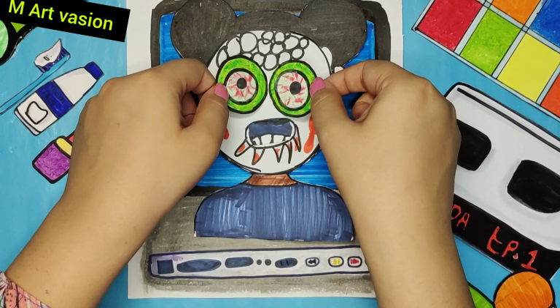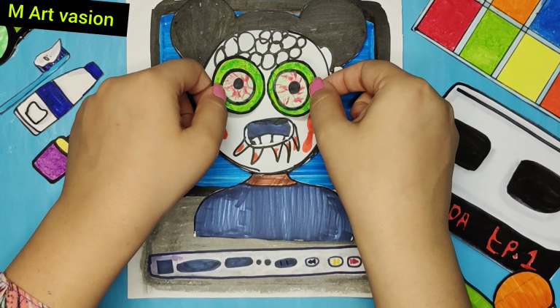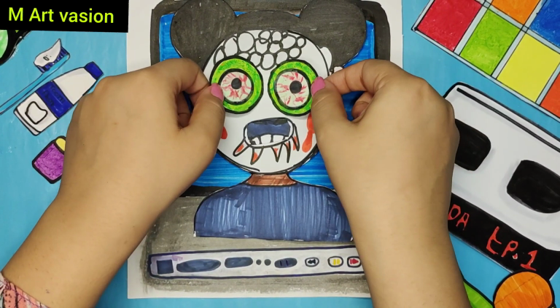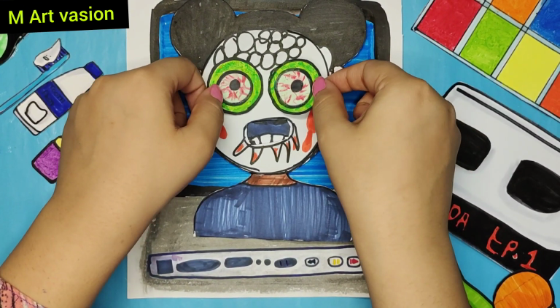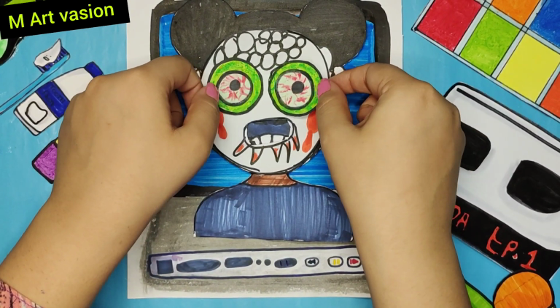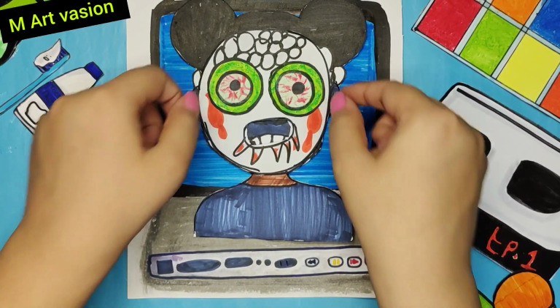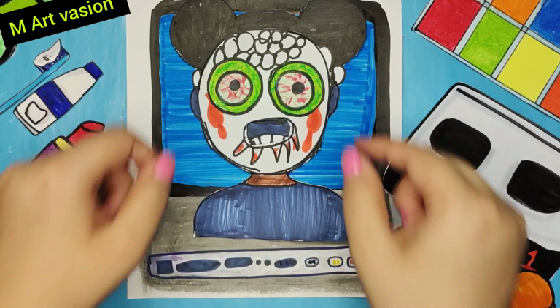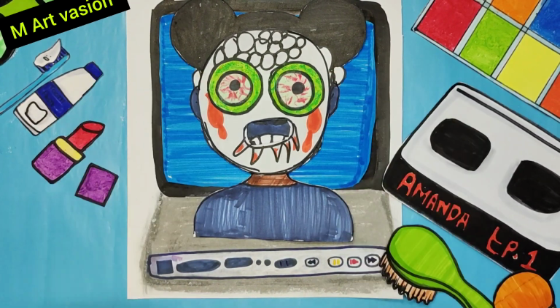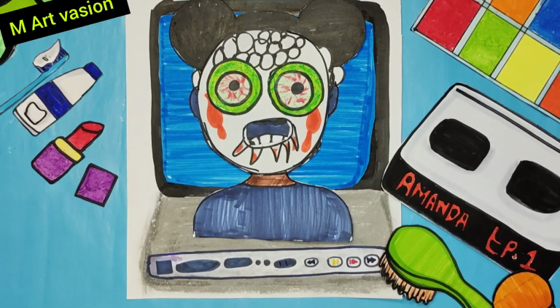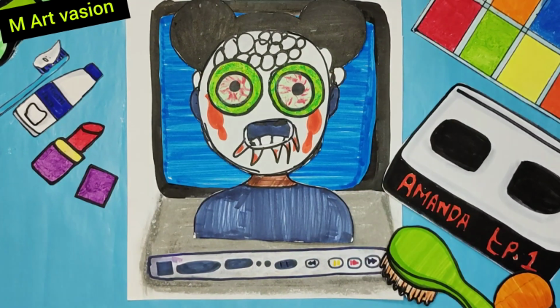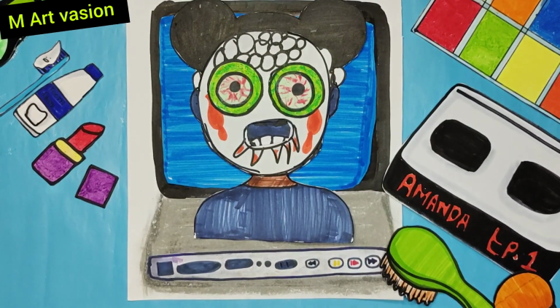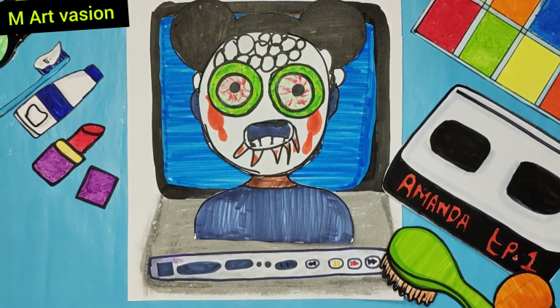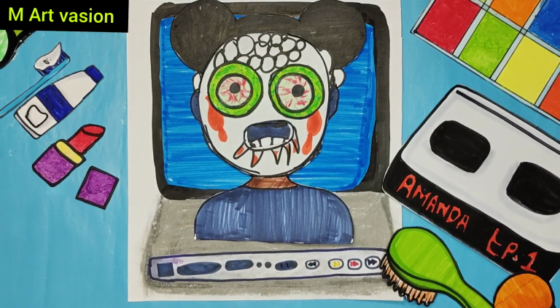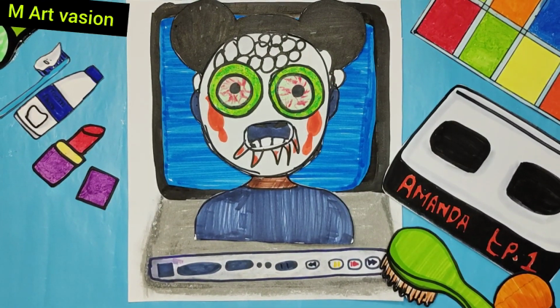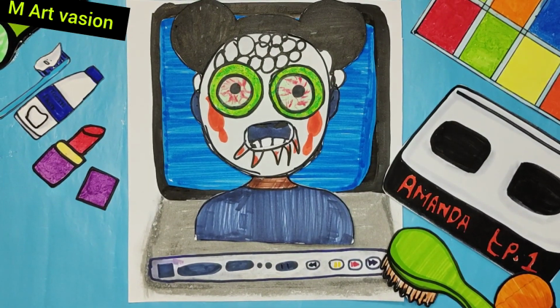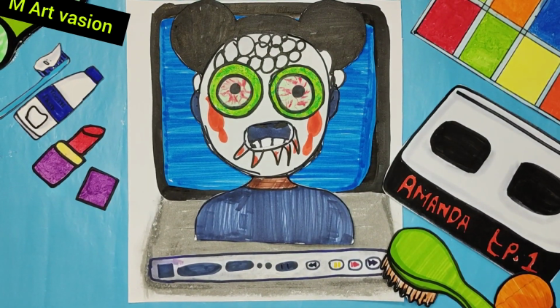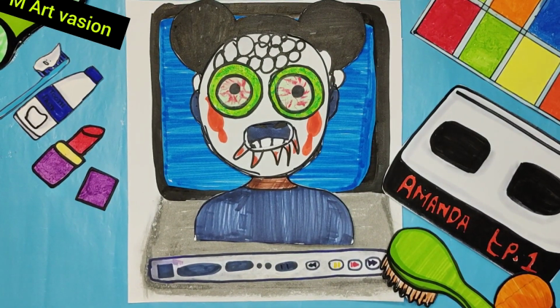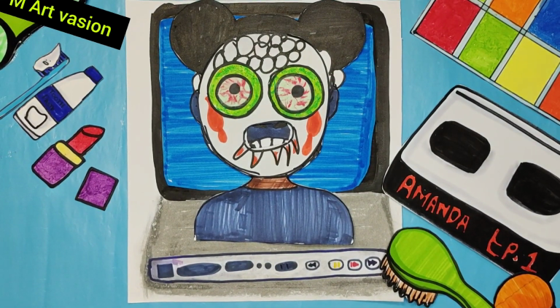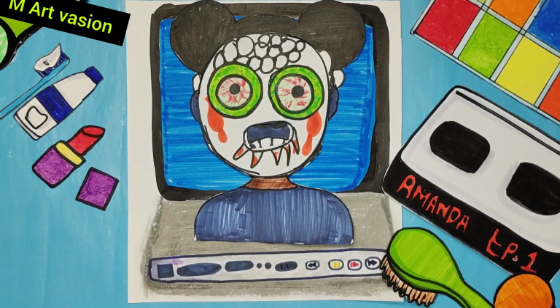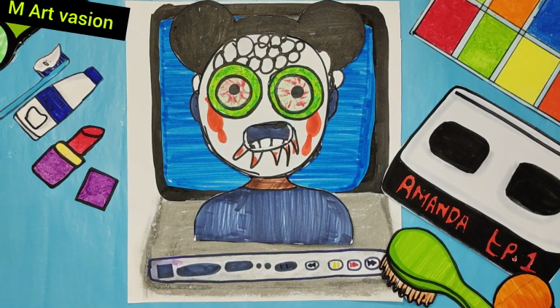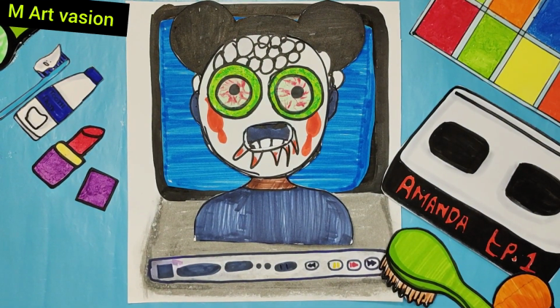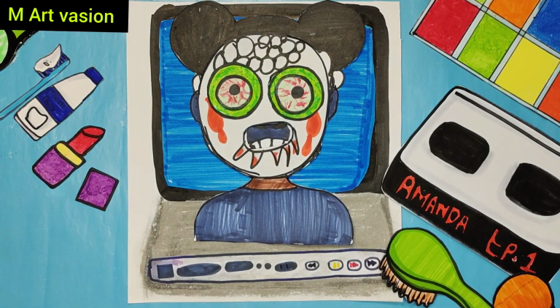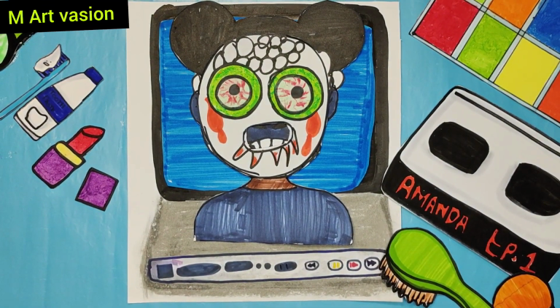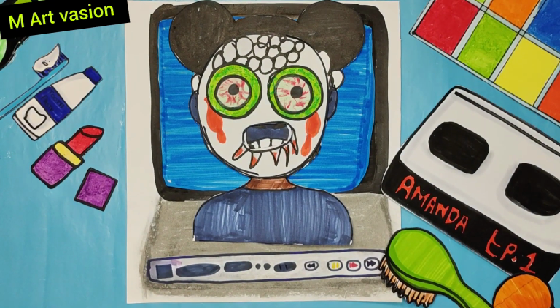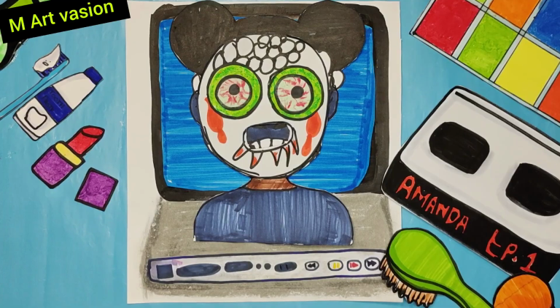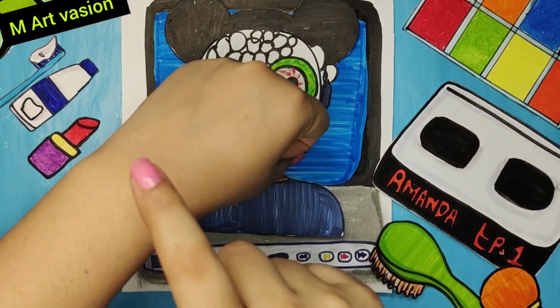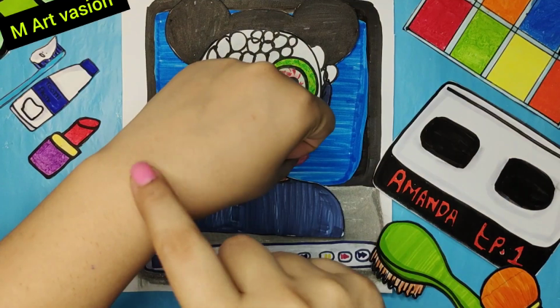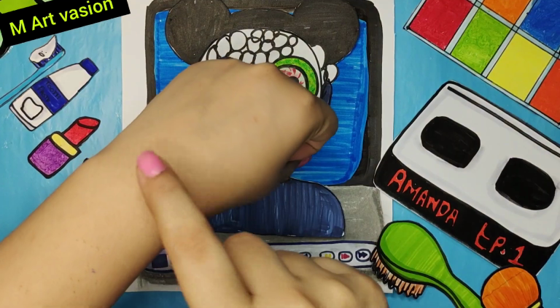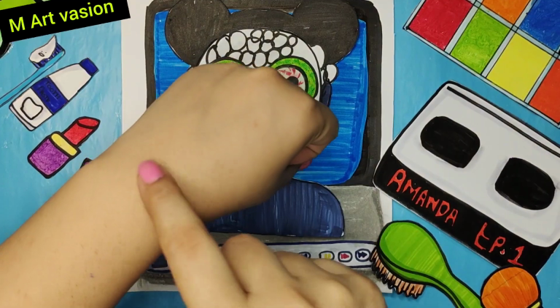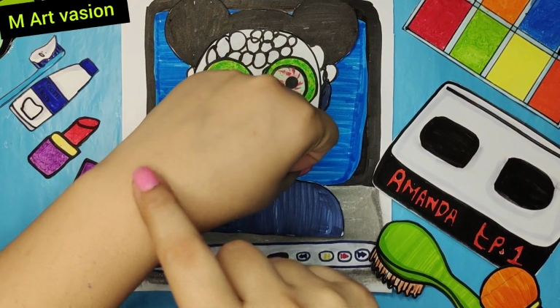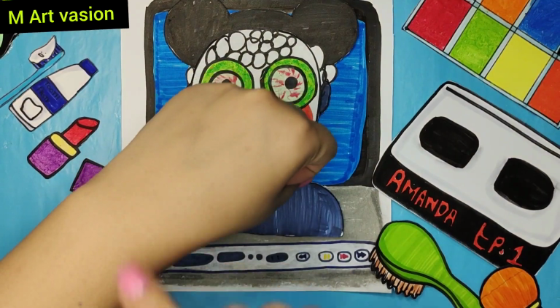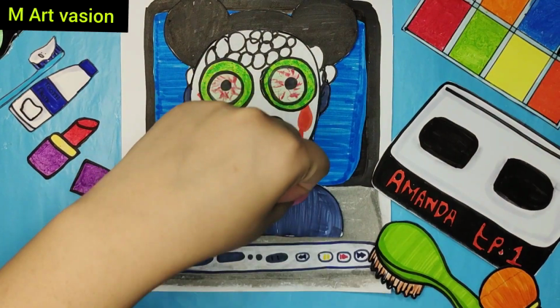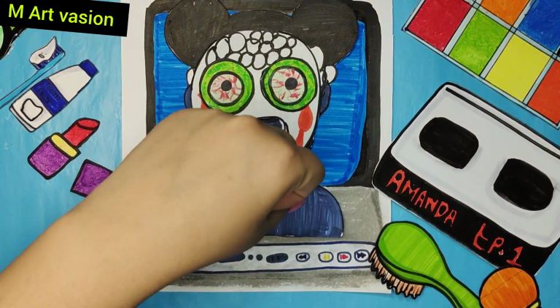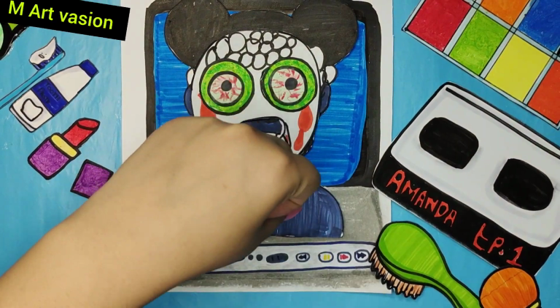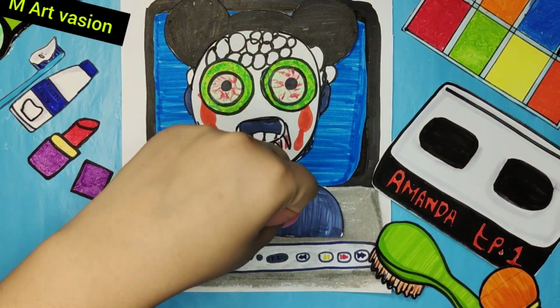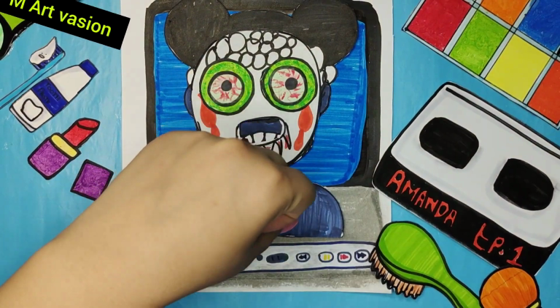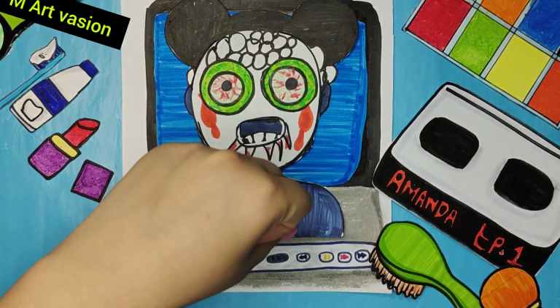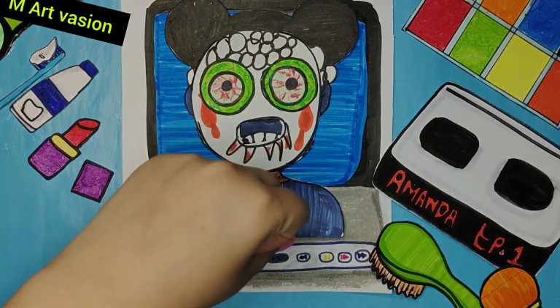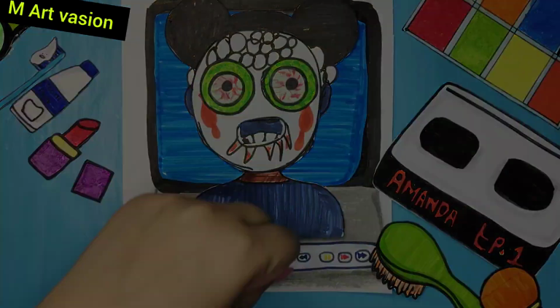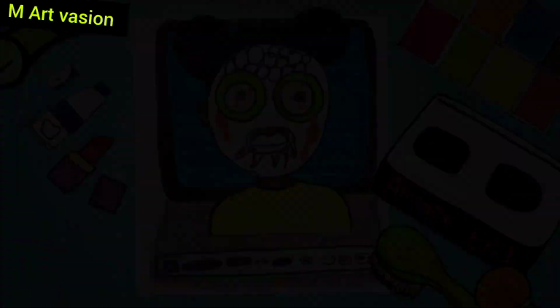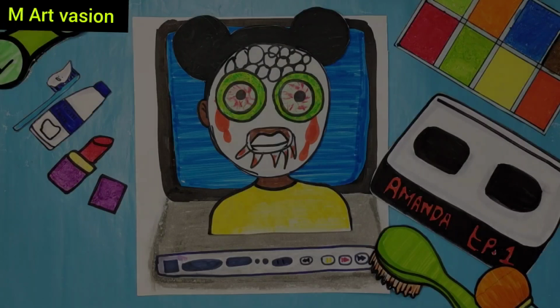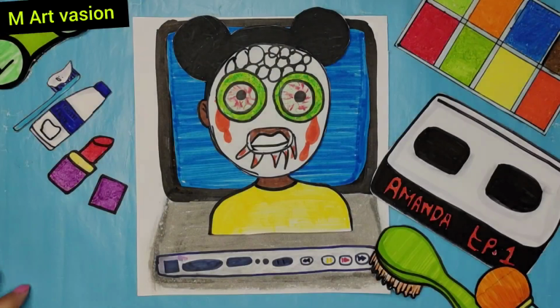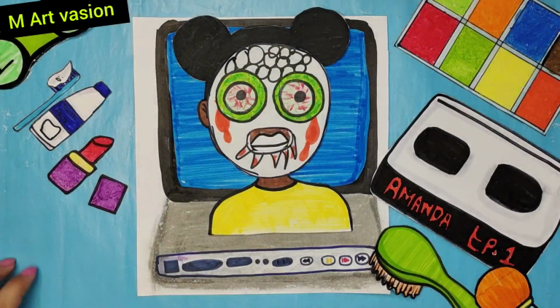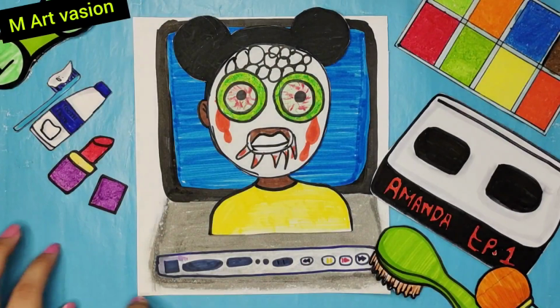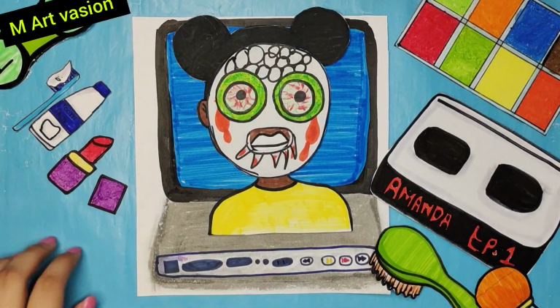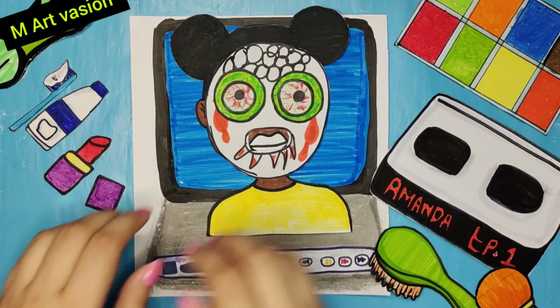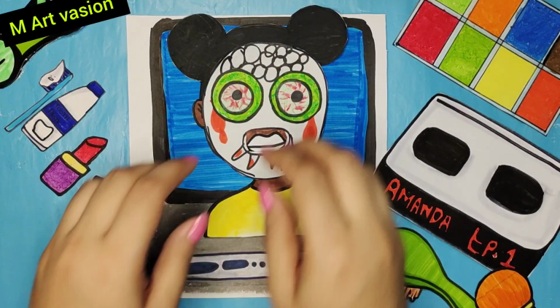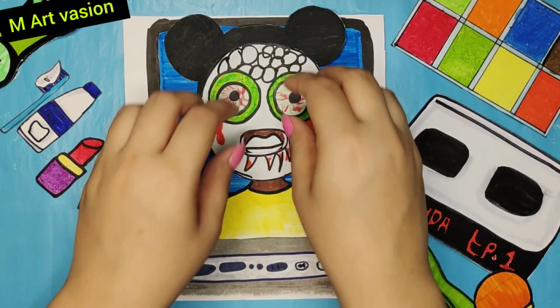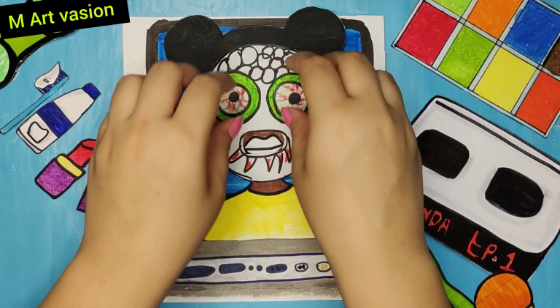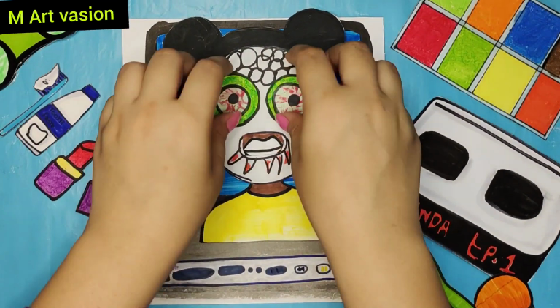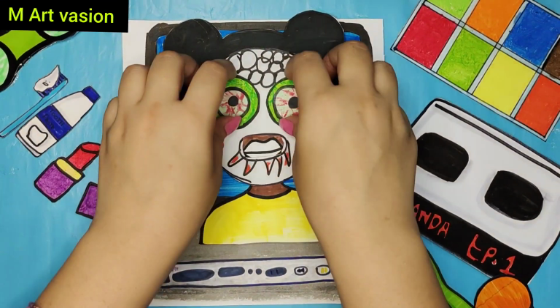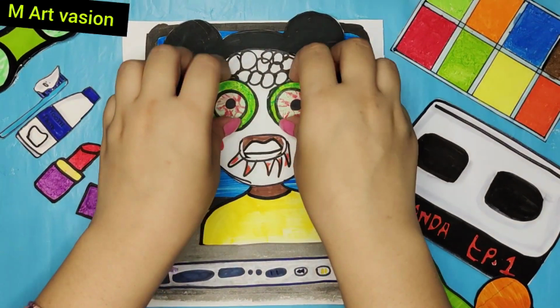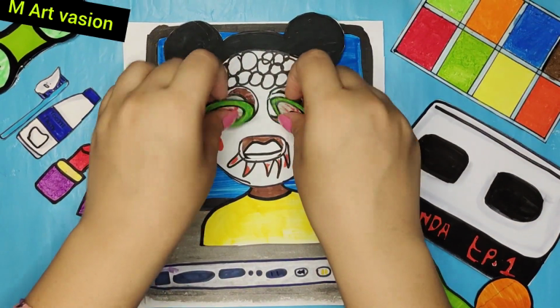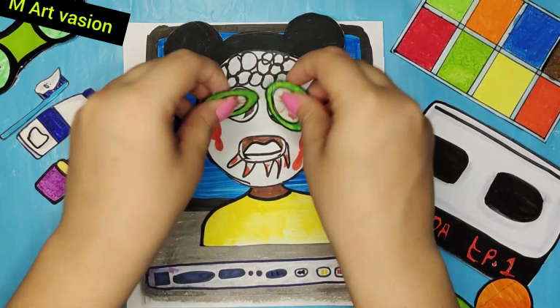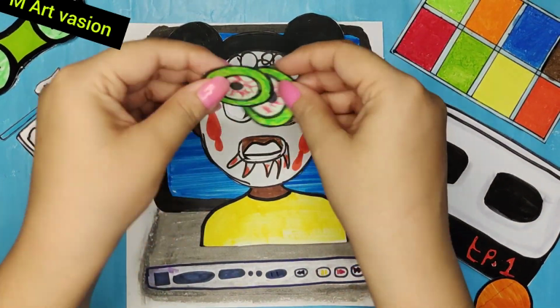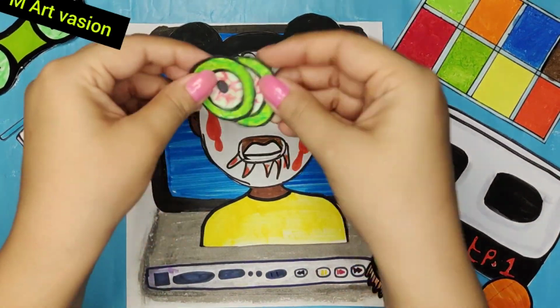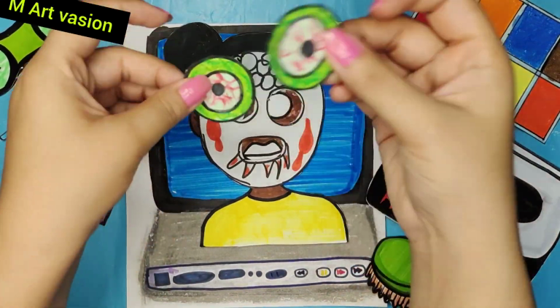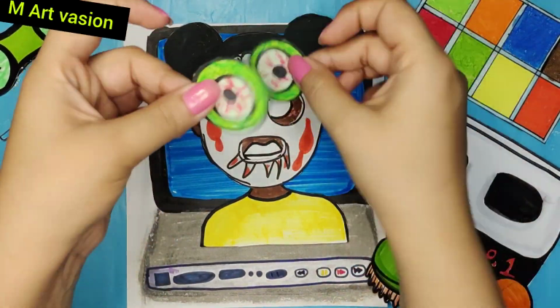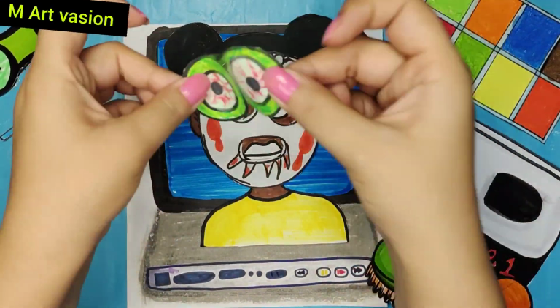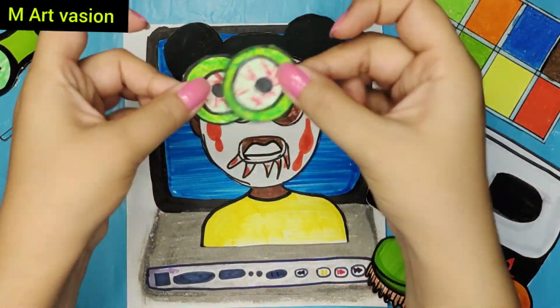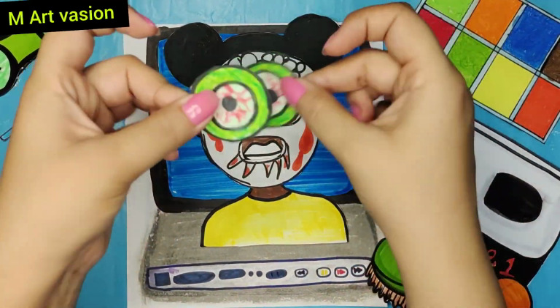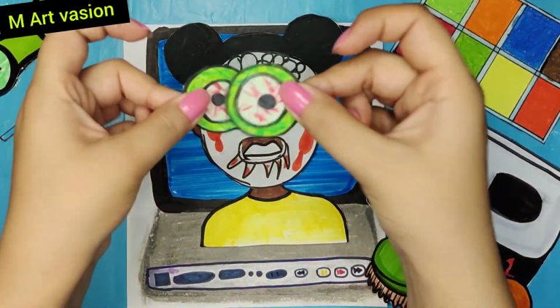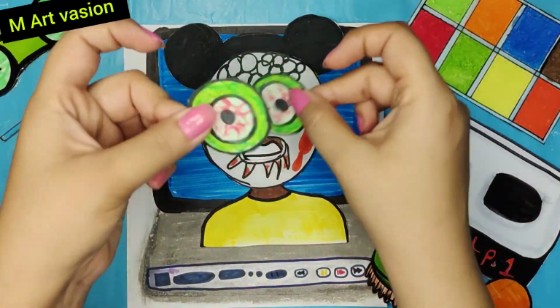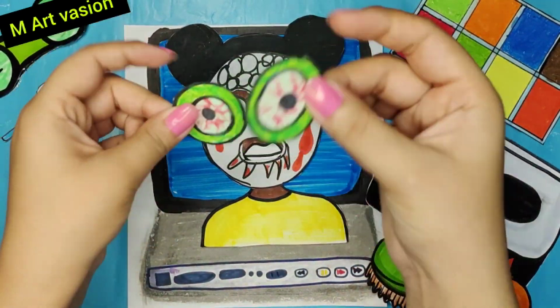Here we go. The first time I got to make a new product, I'll use the new product.